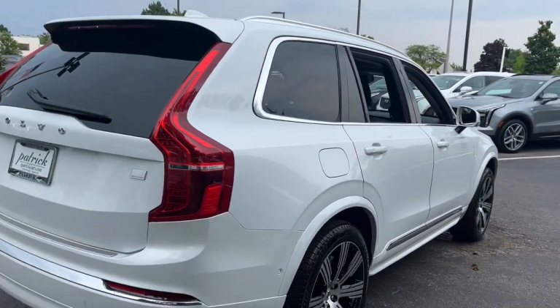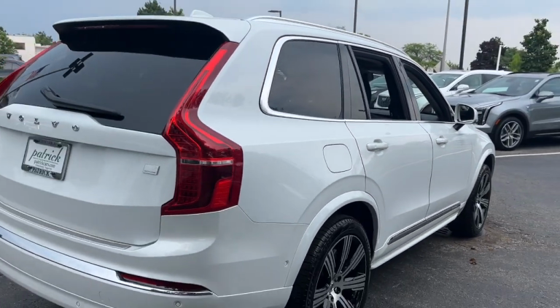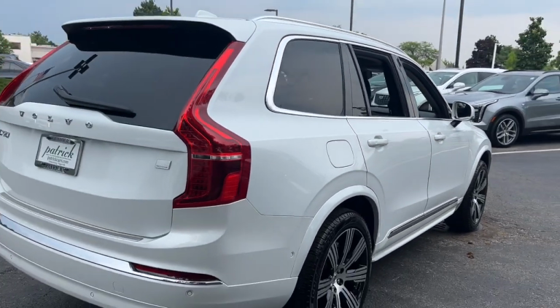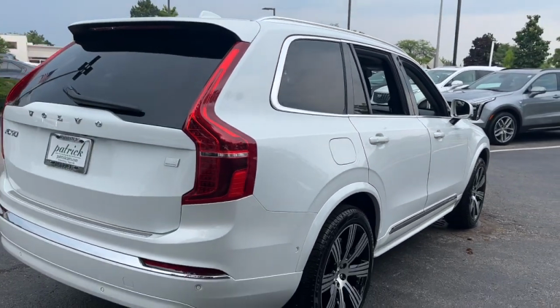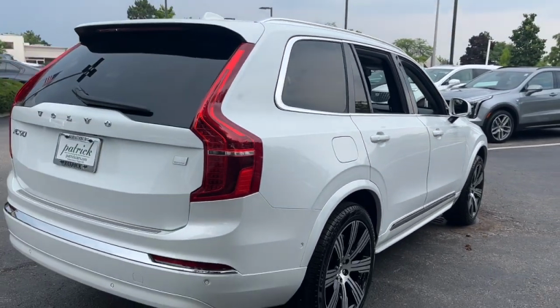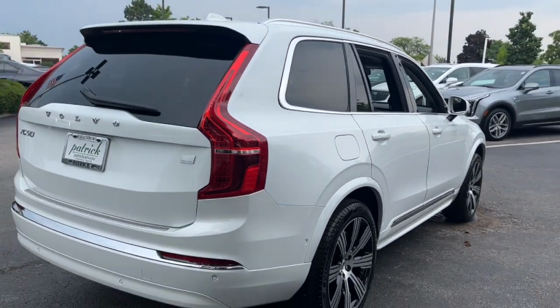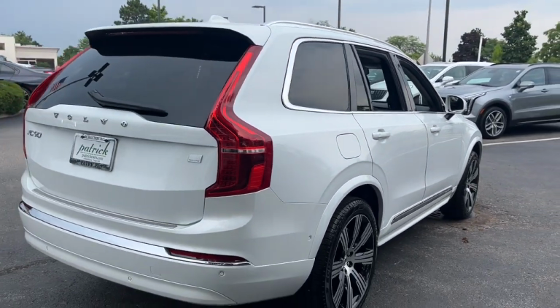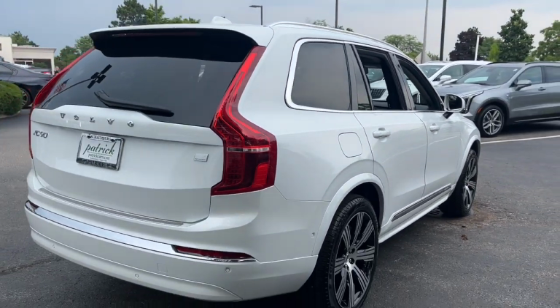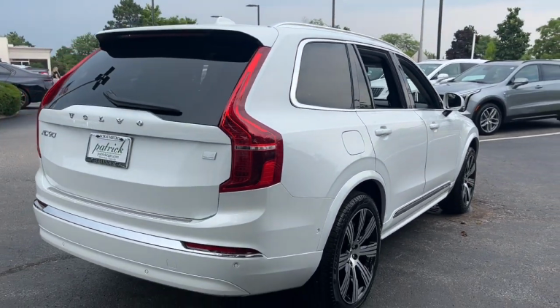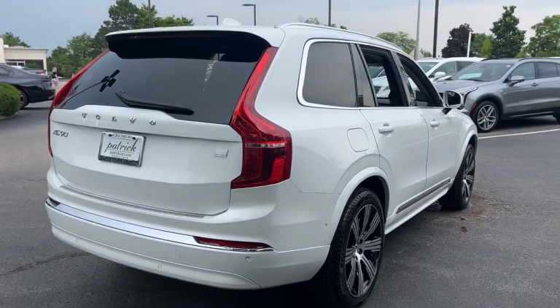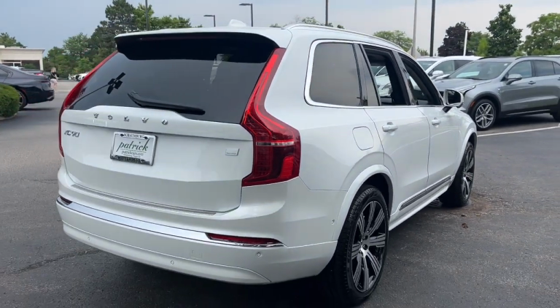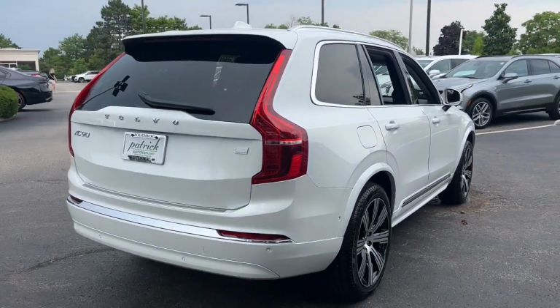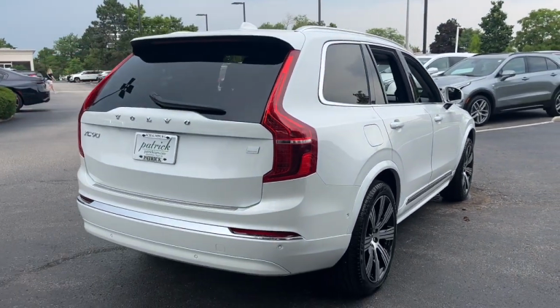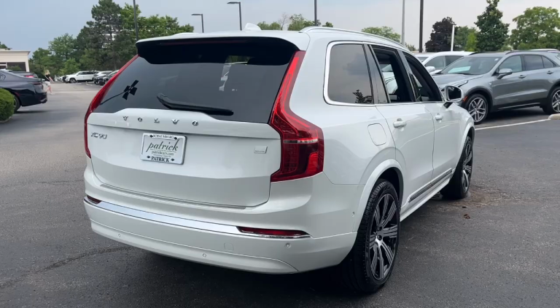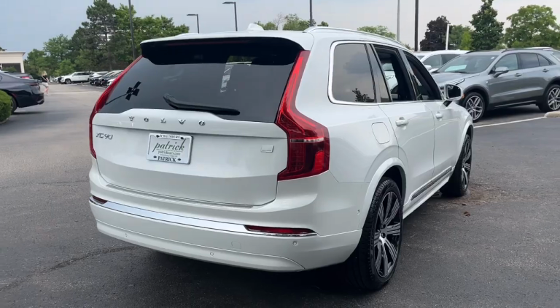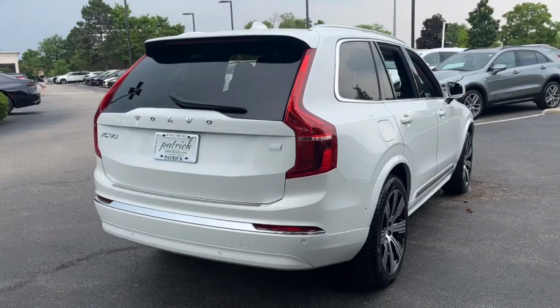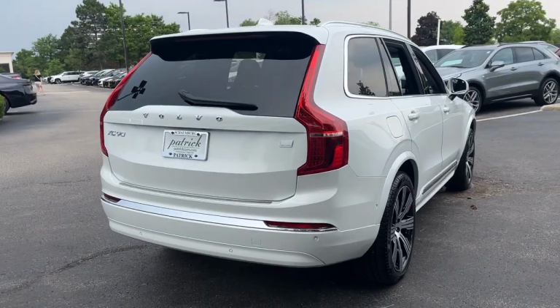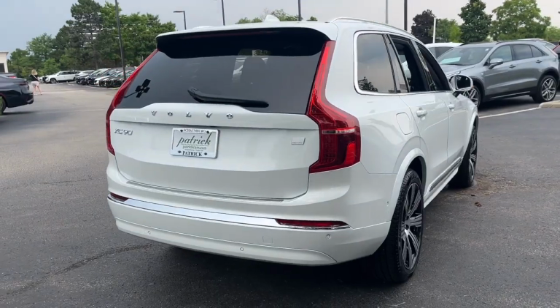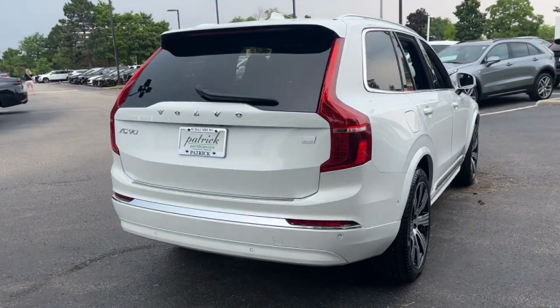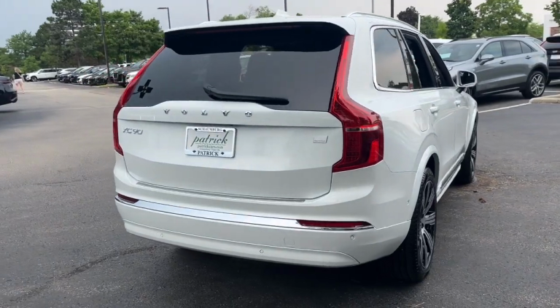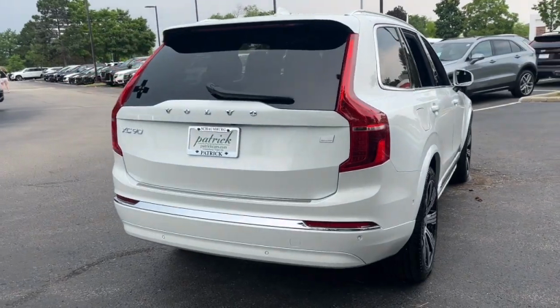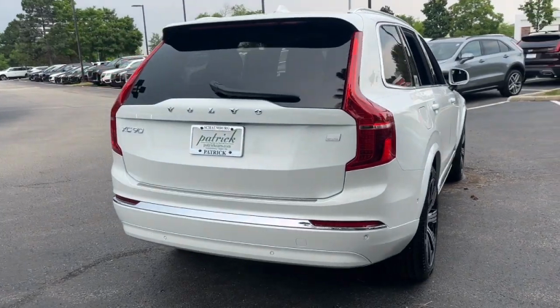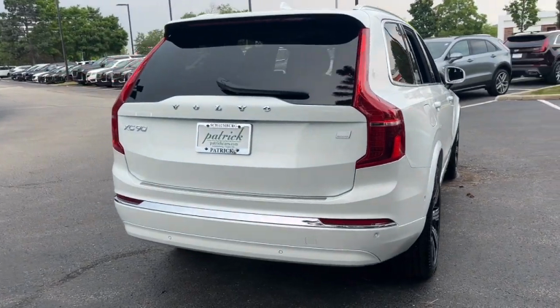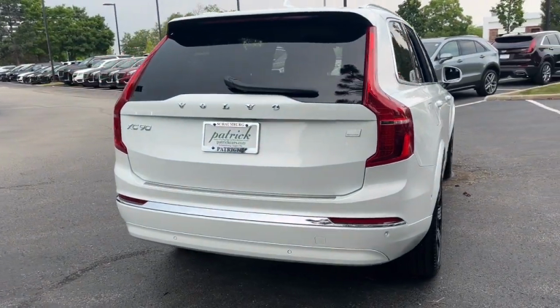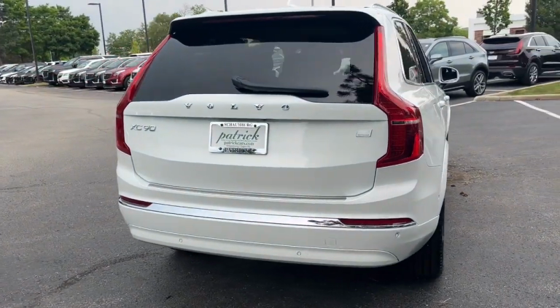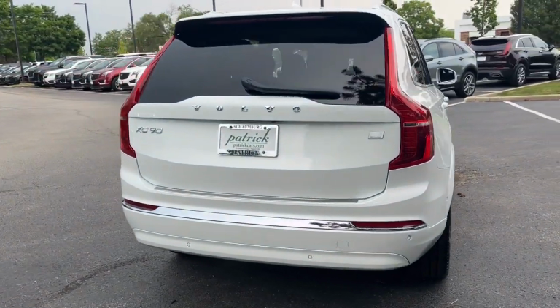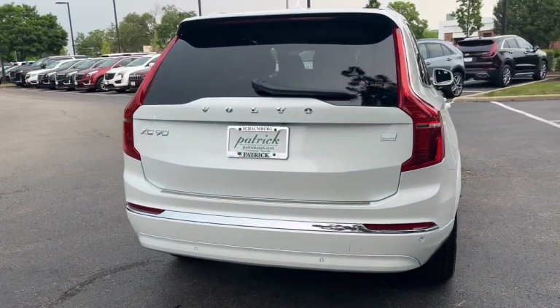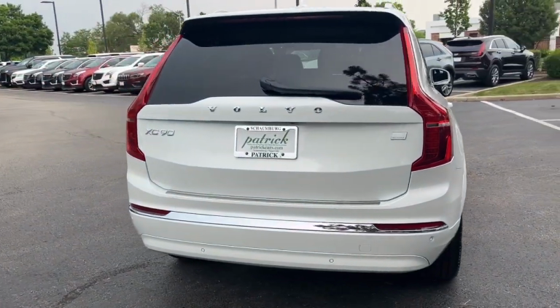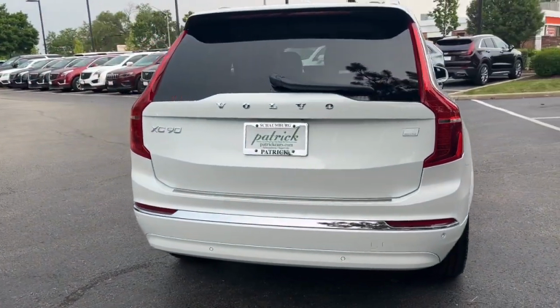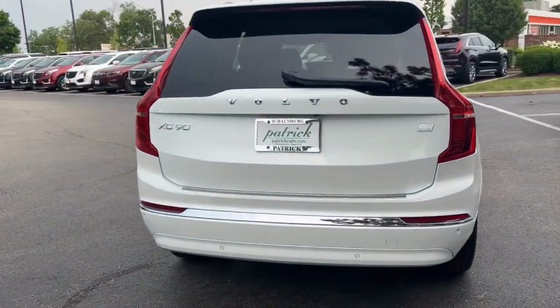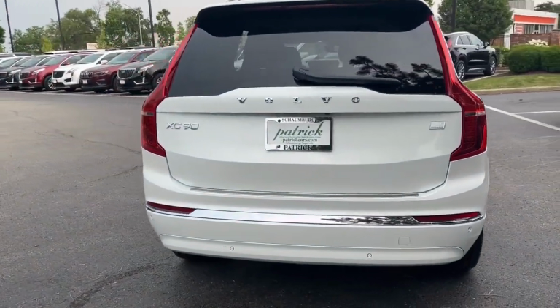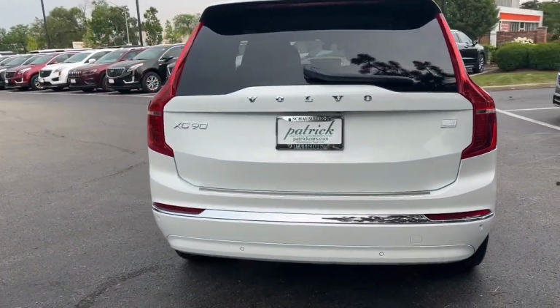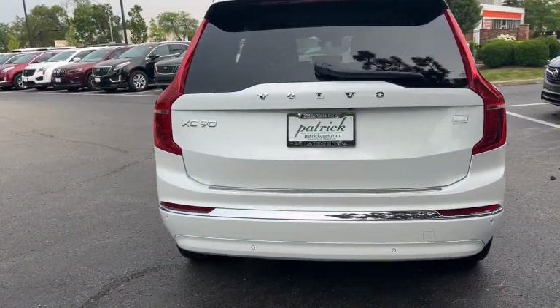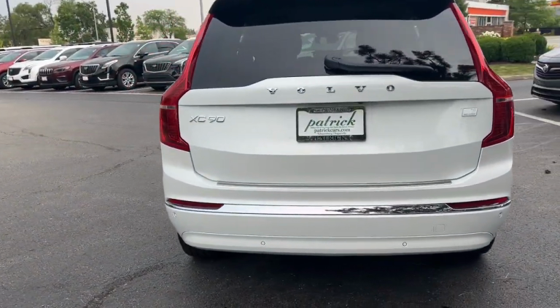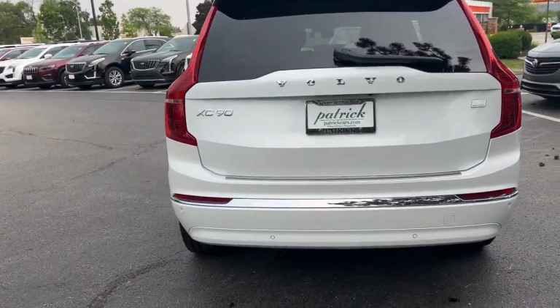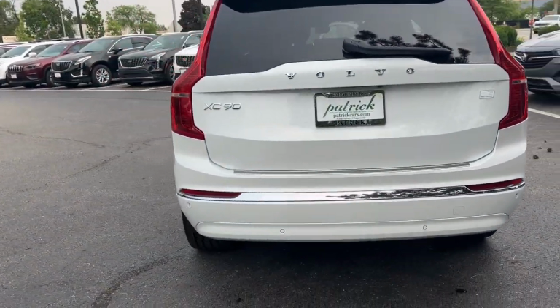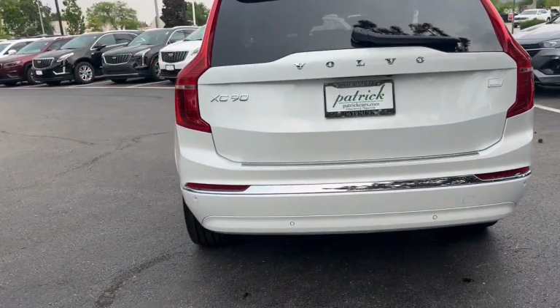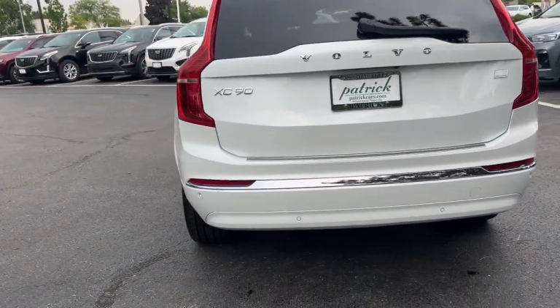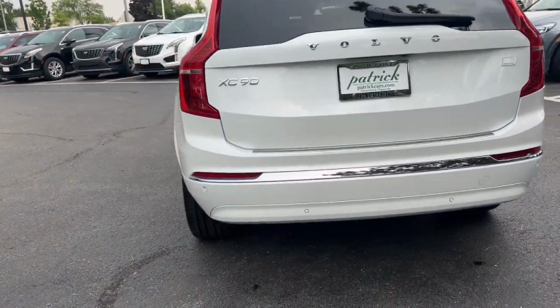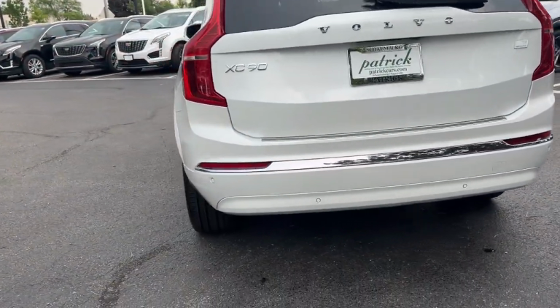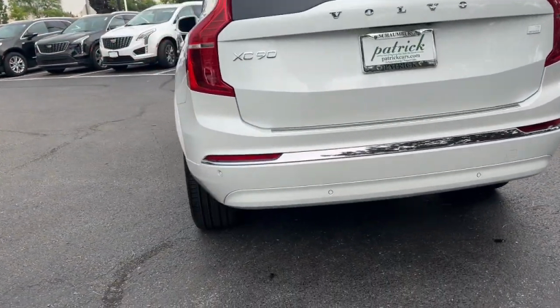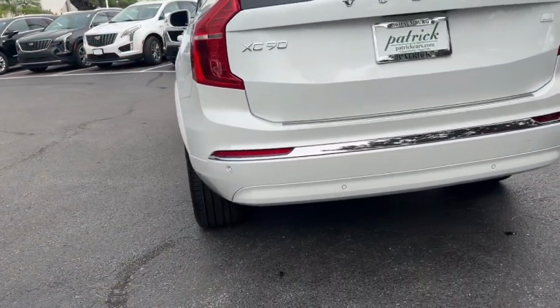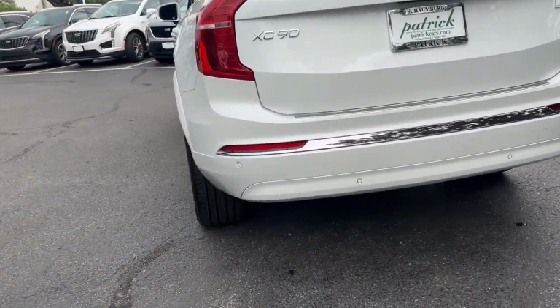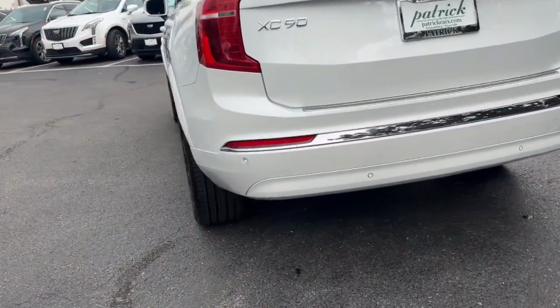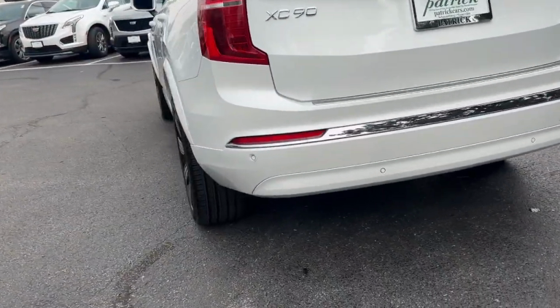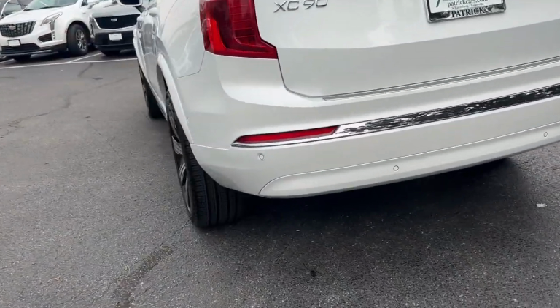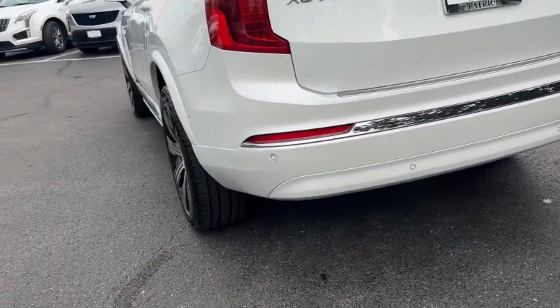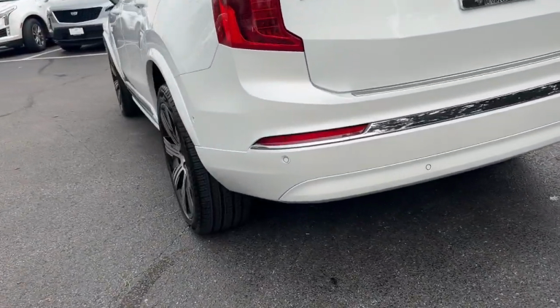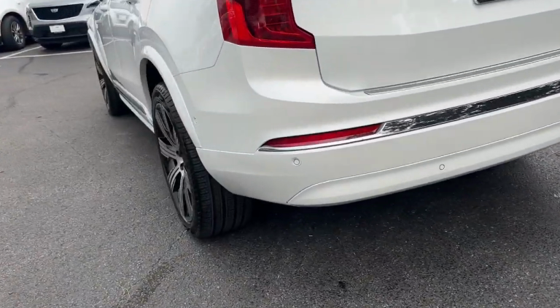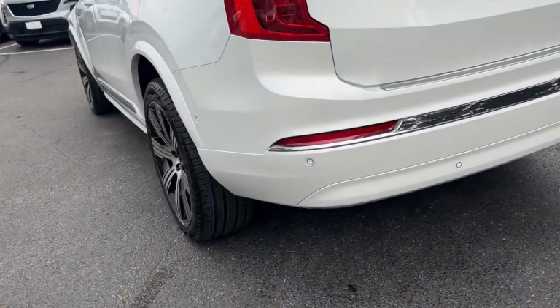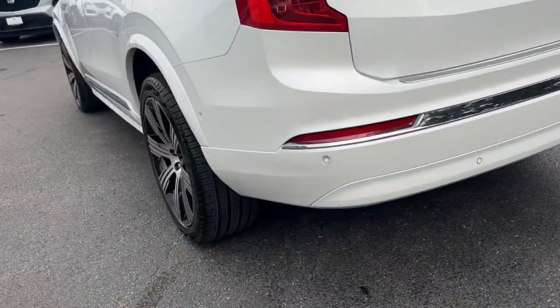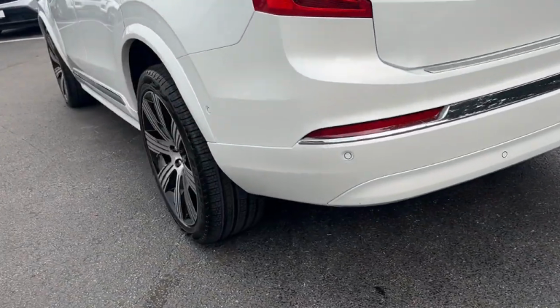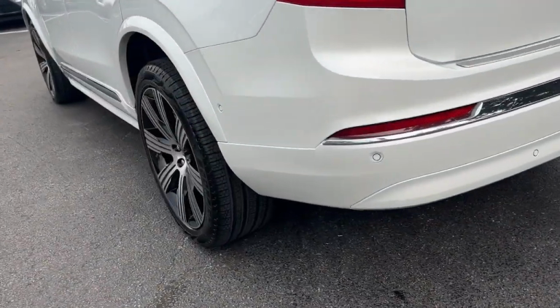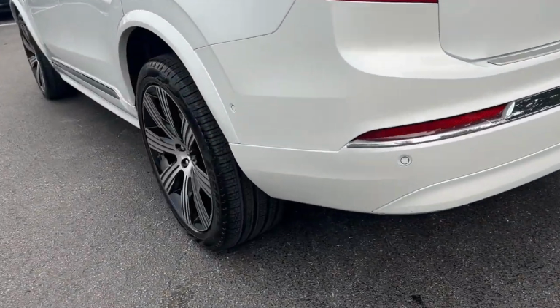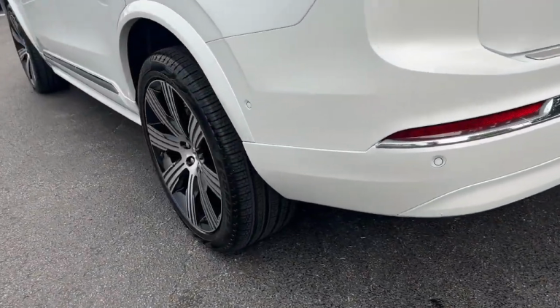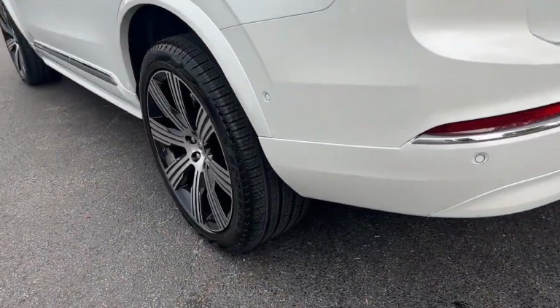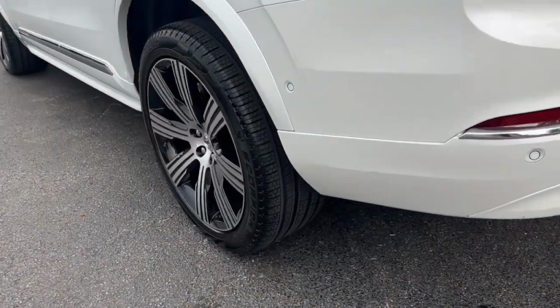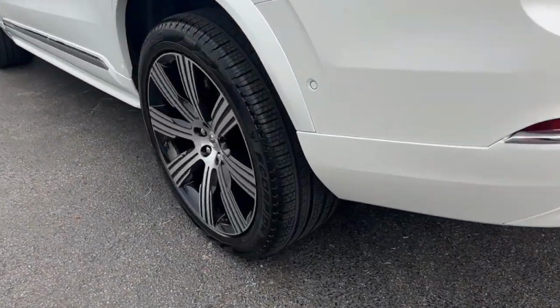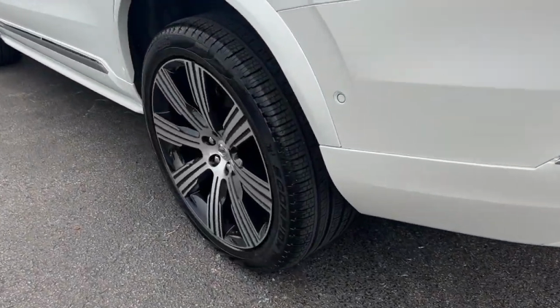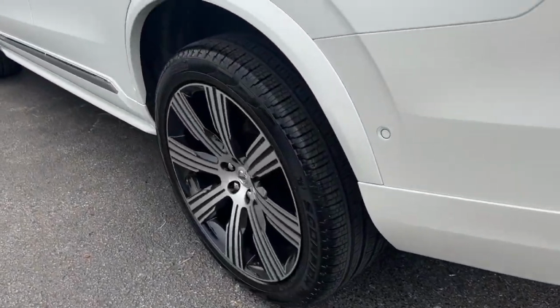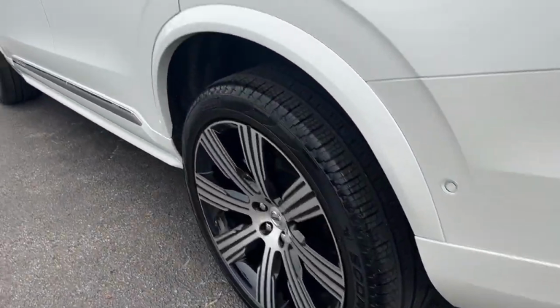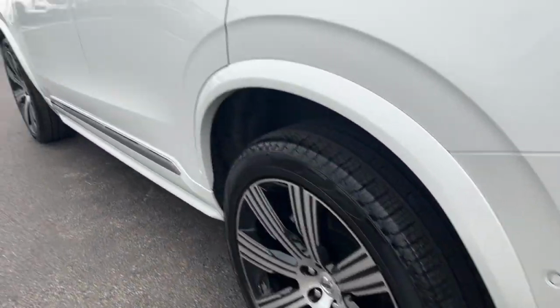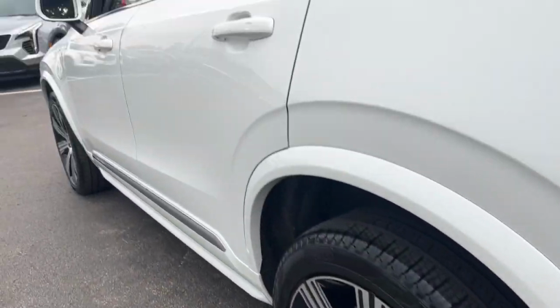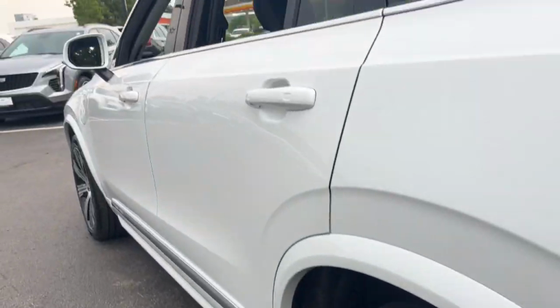Moonroof, heated rear seat, woodgrain interior trim, heated mirrors, satellite radio, backup camera.